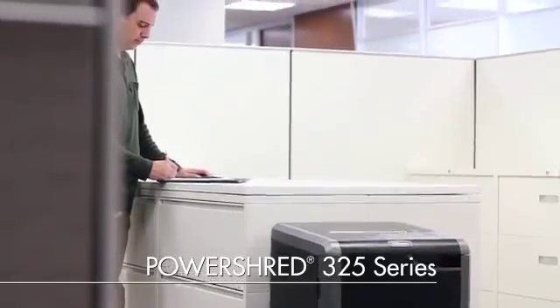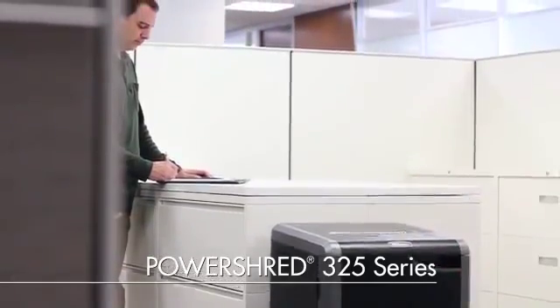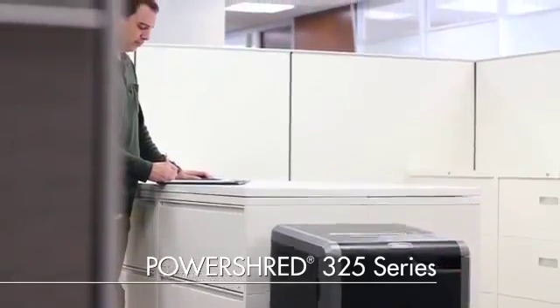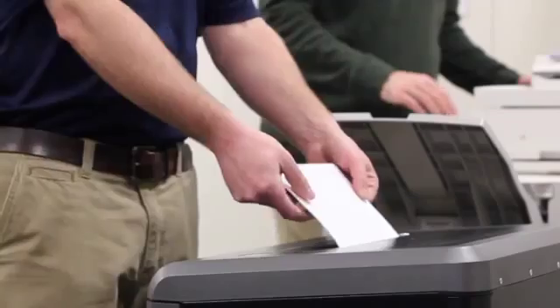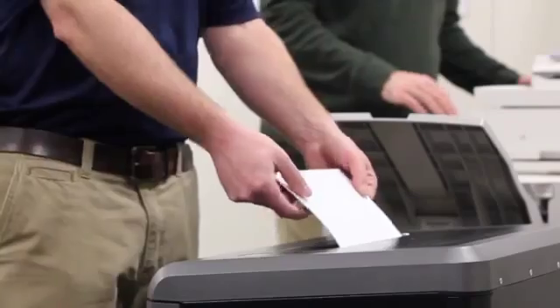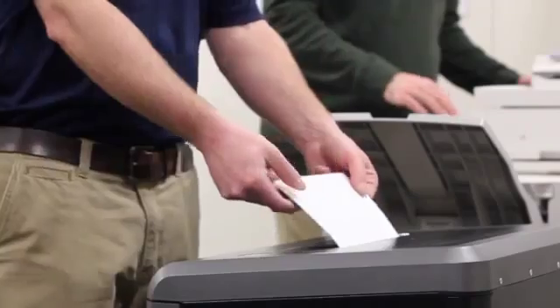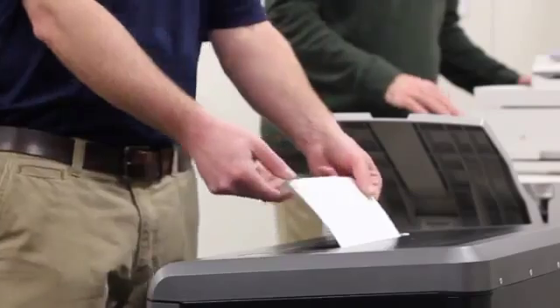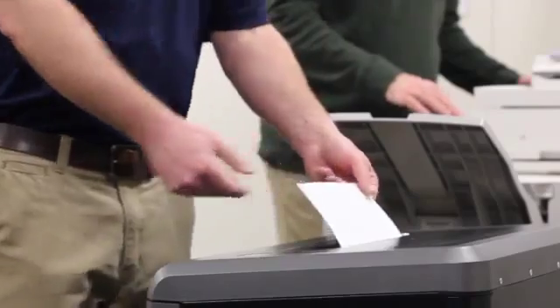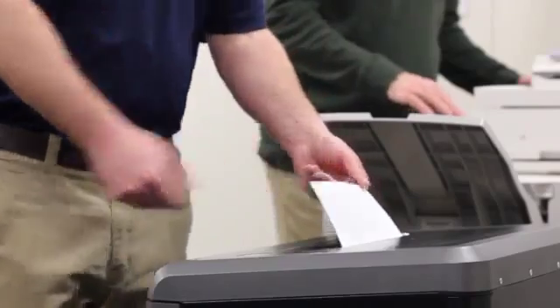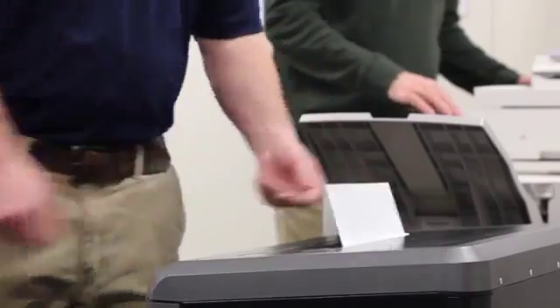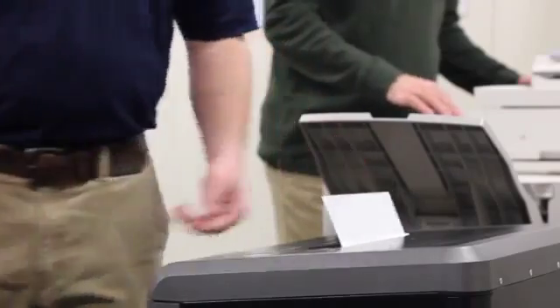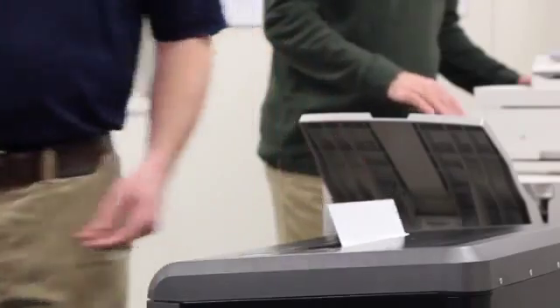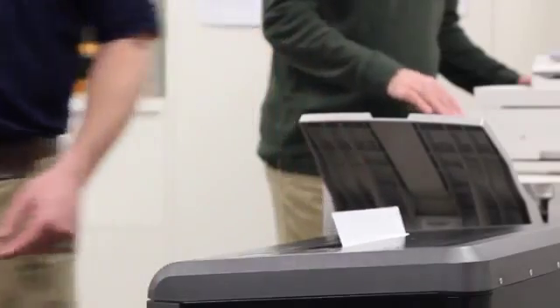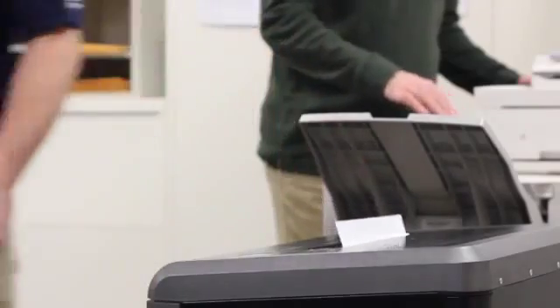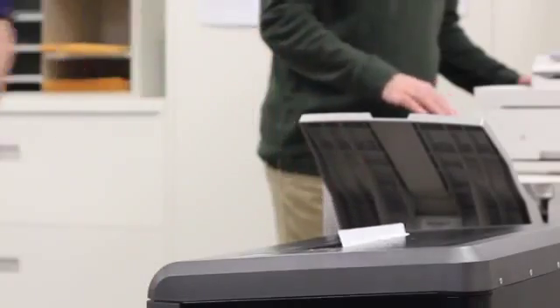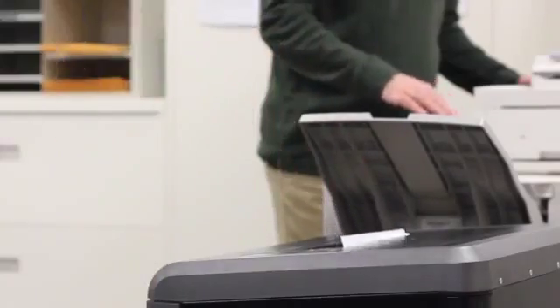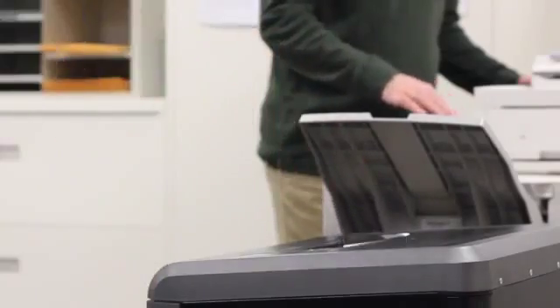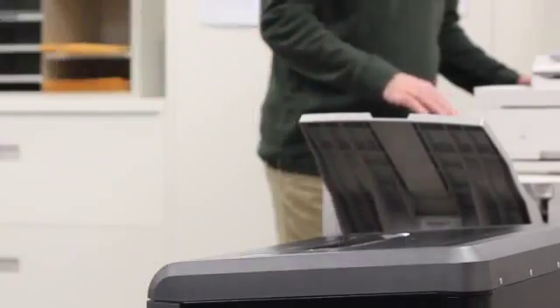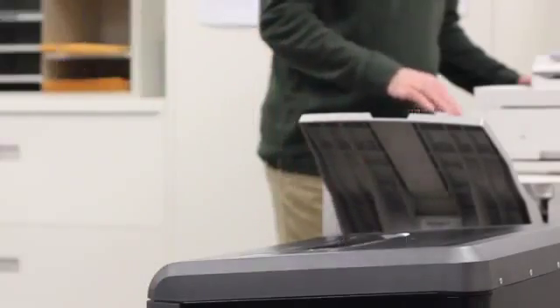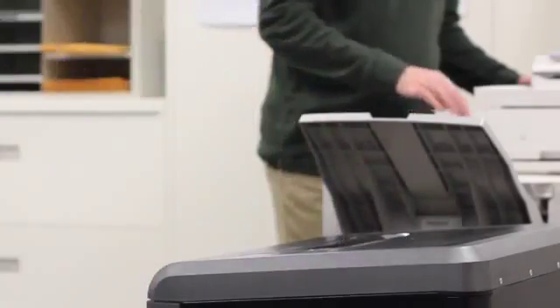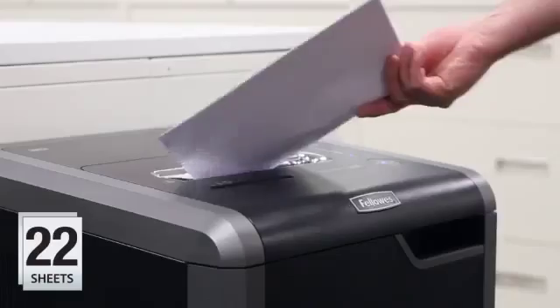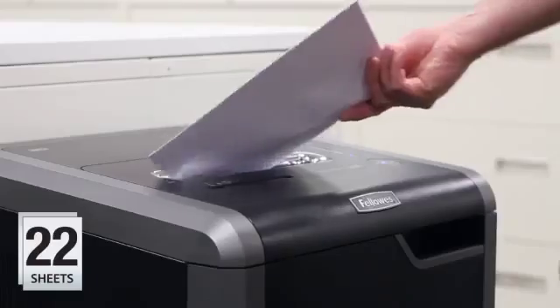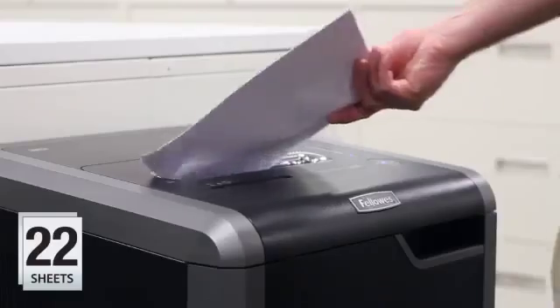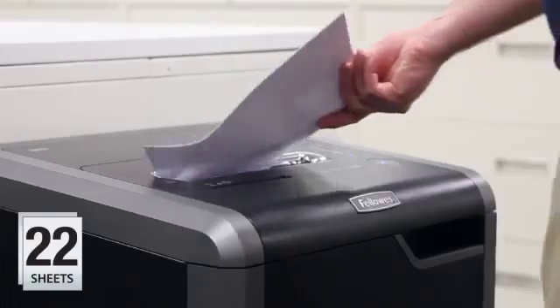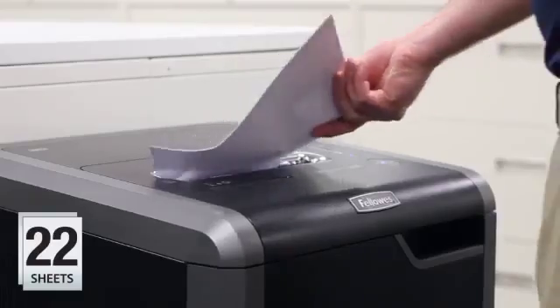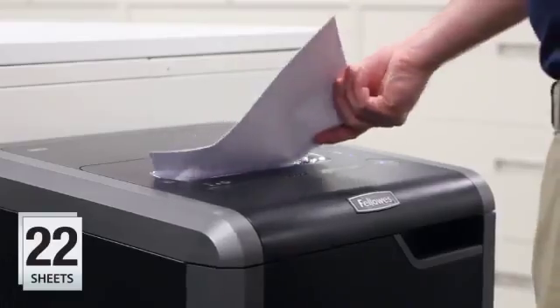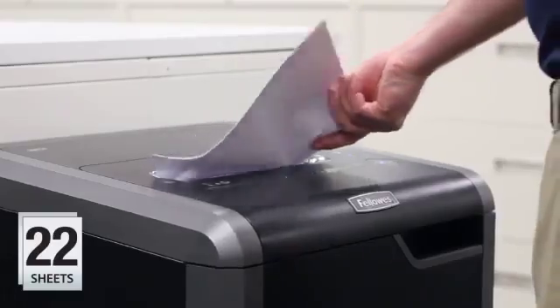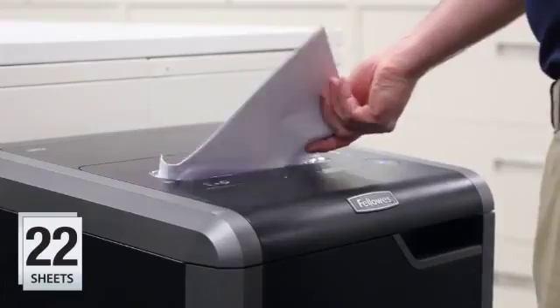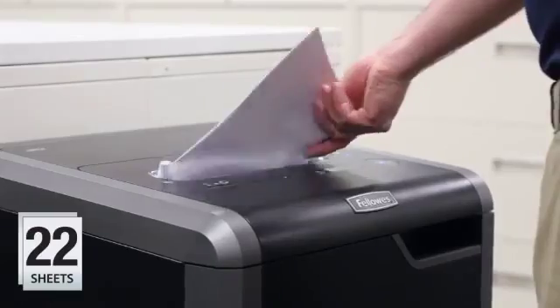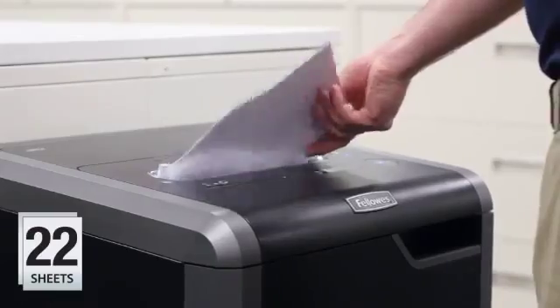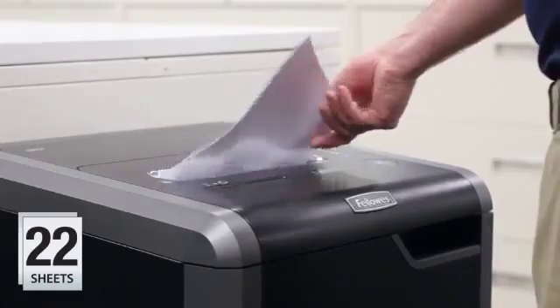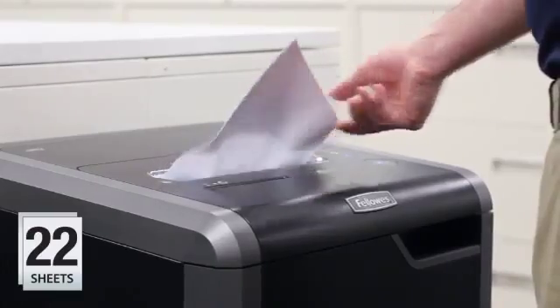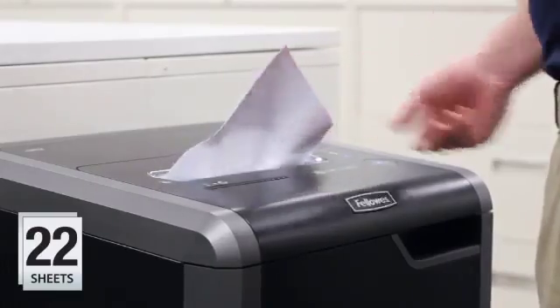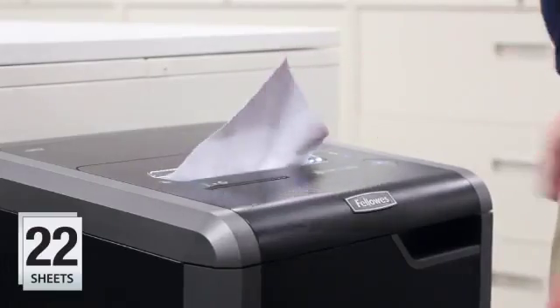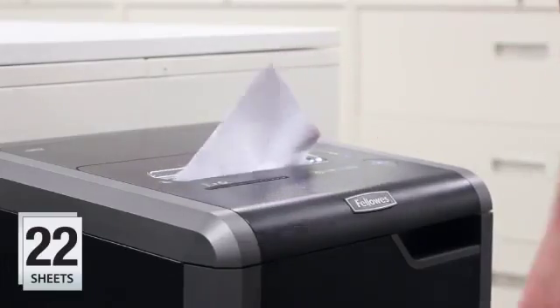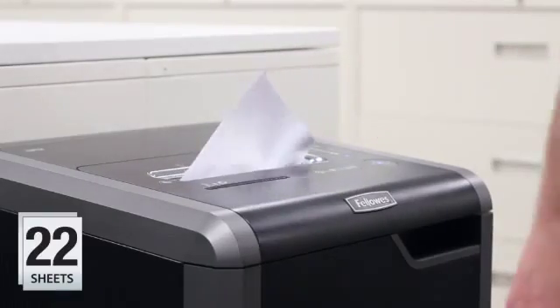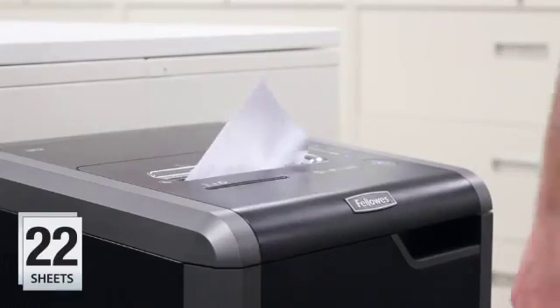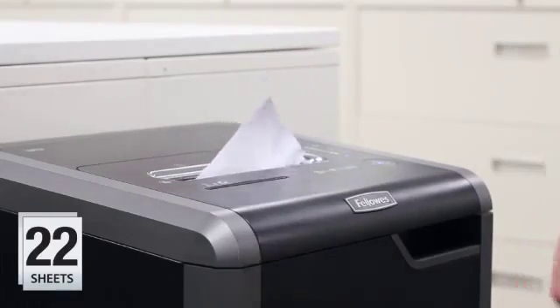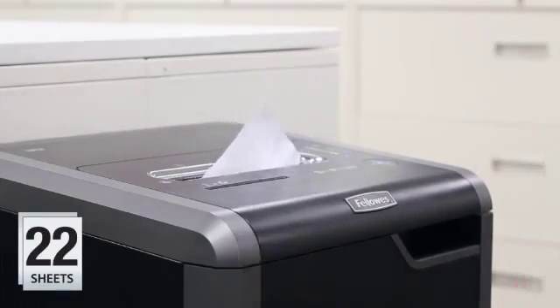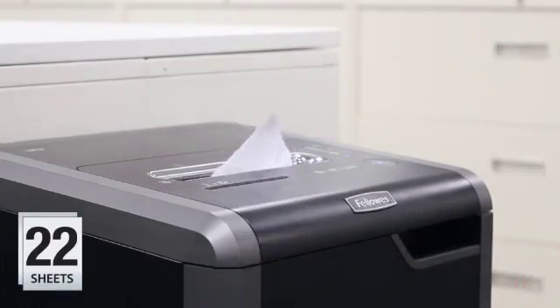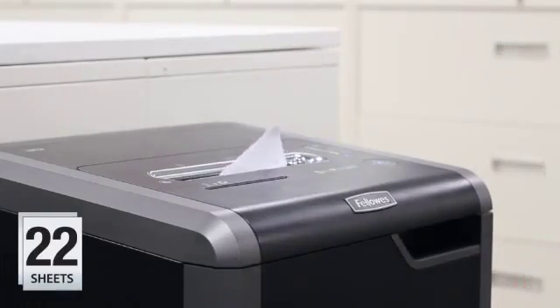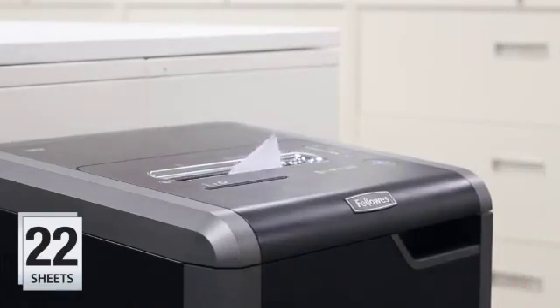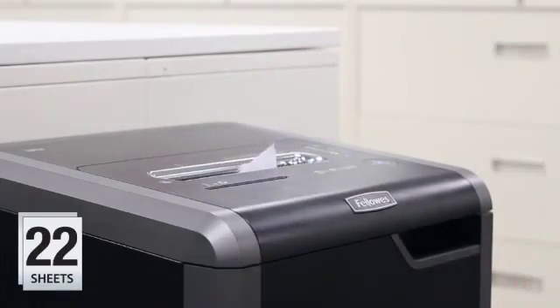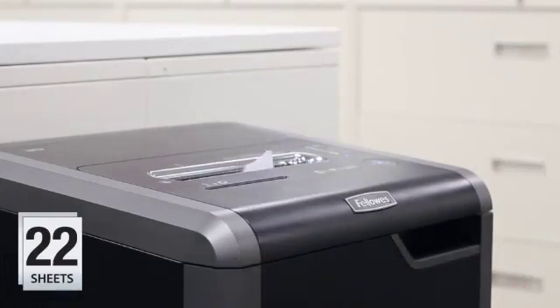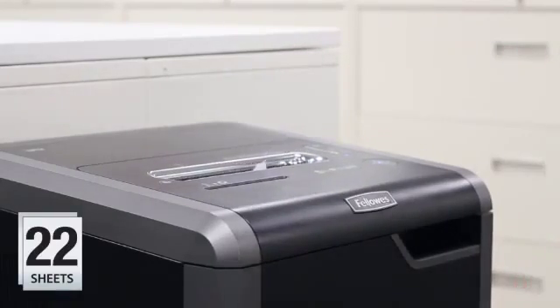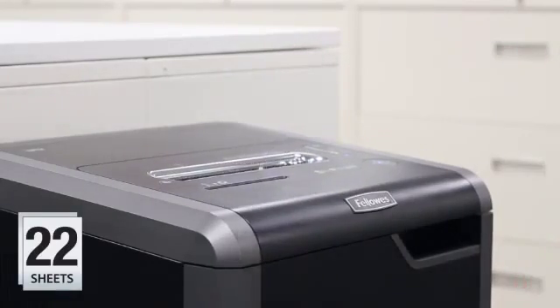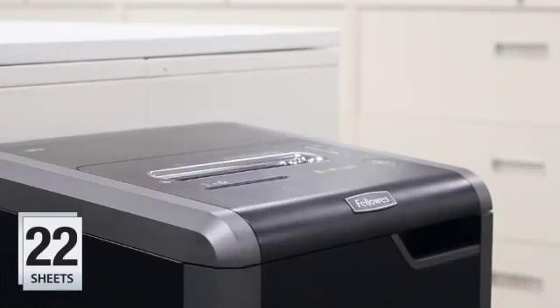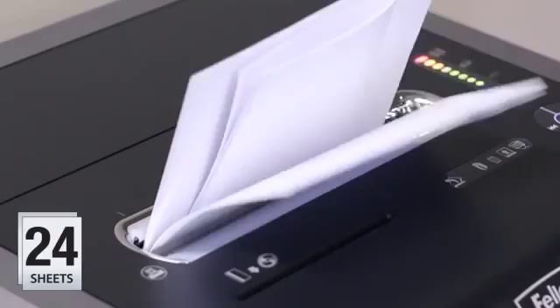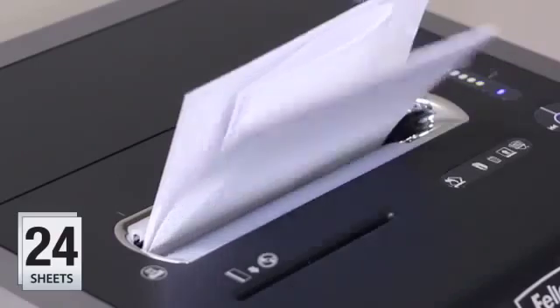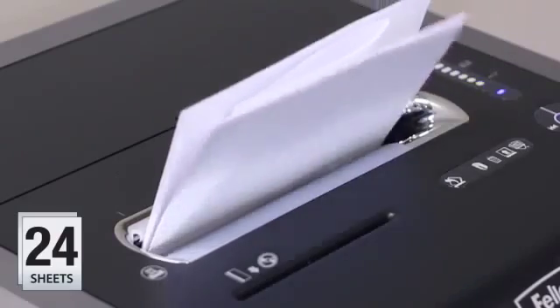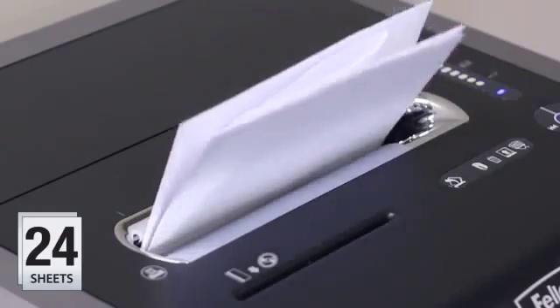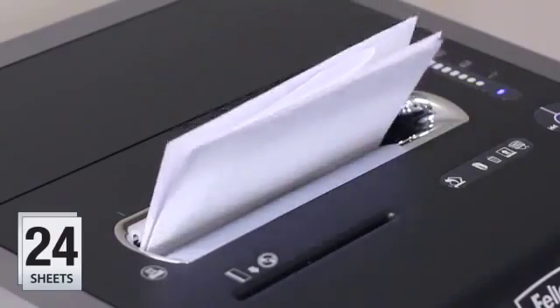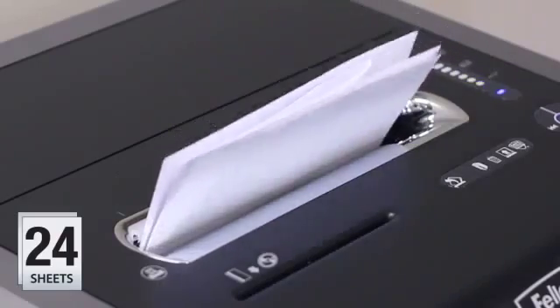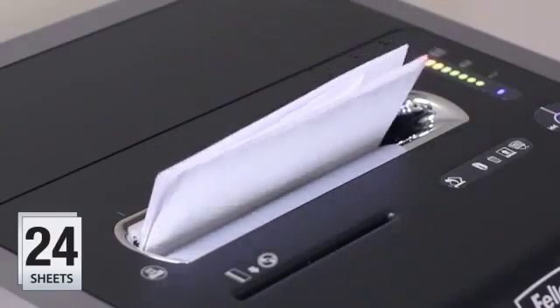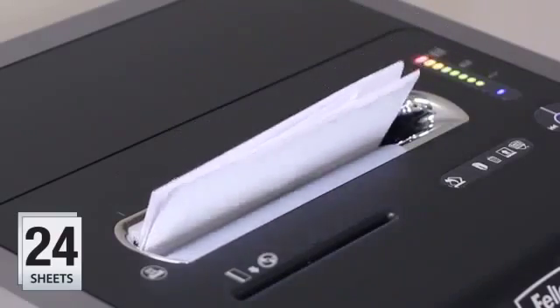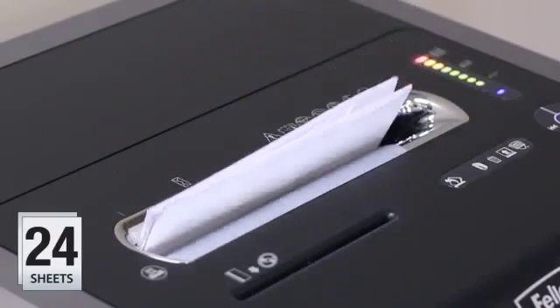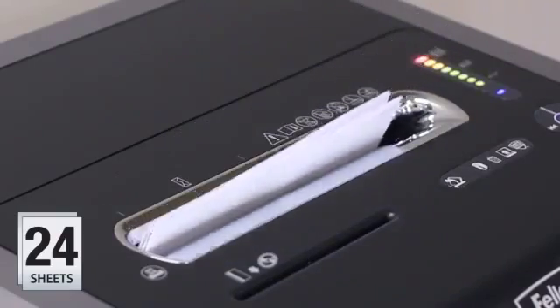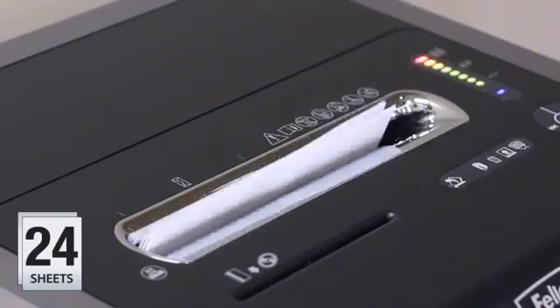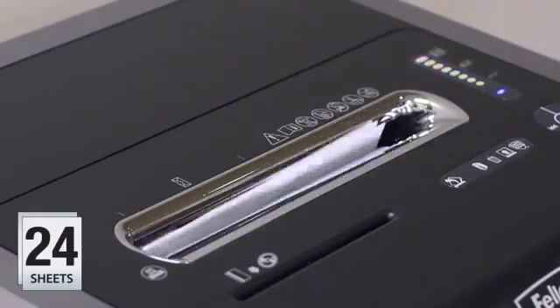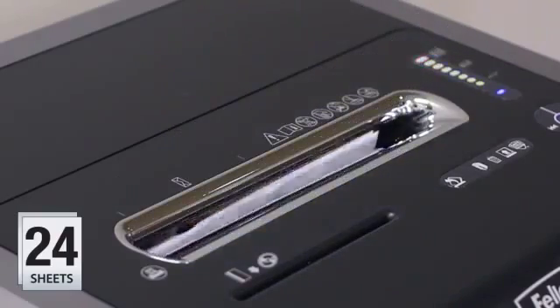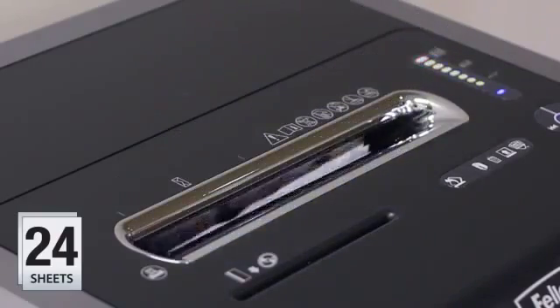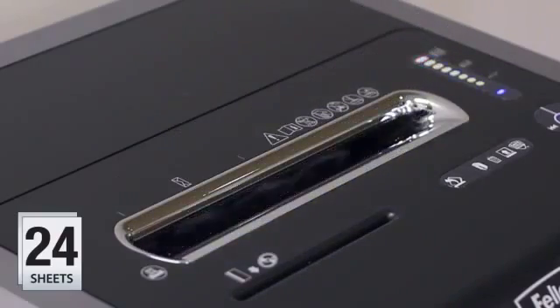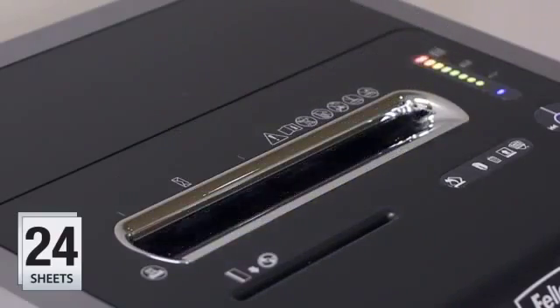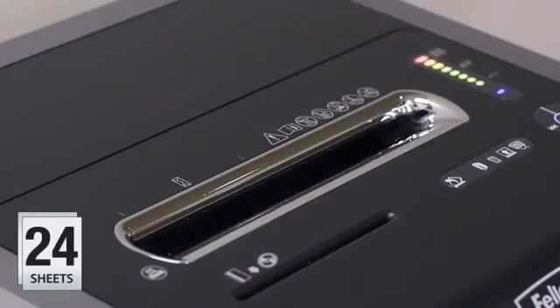The cross-cut model continuously shreds 22 sheets per pass, while the strip-cut model shreds 24 sheets per pass.